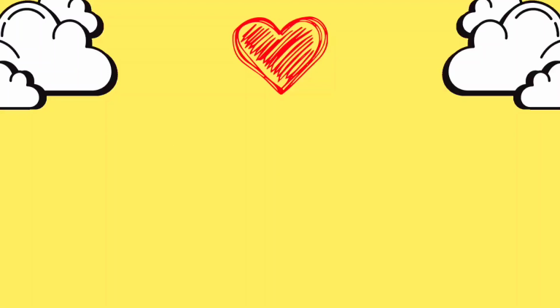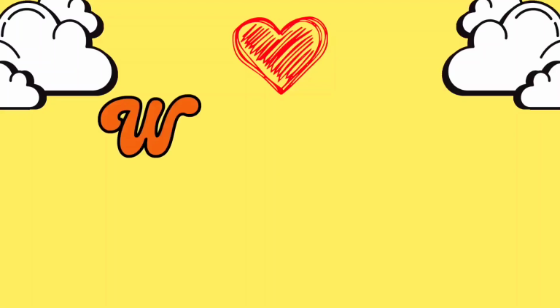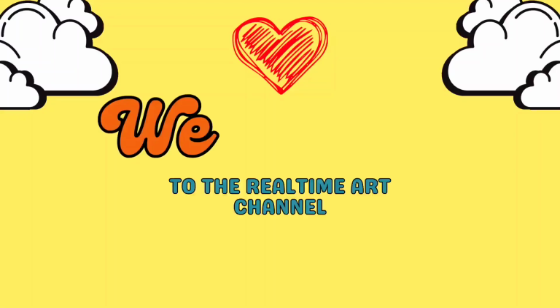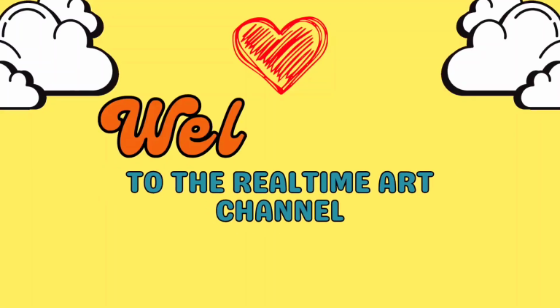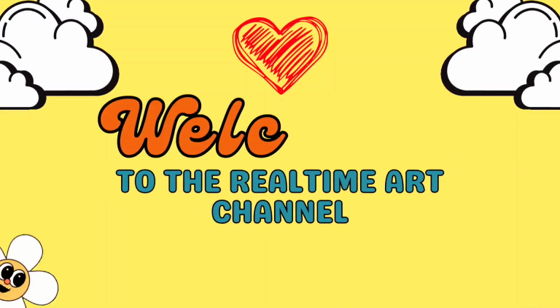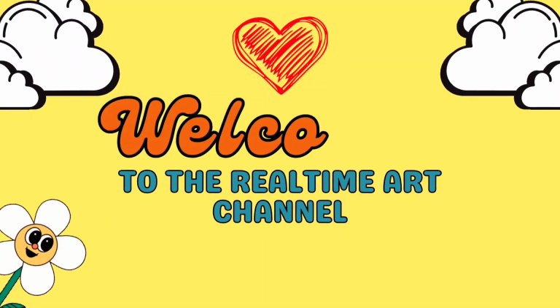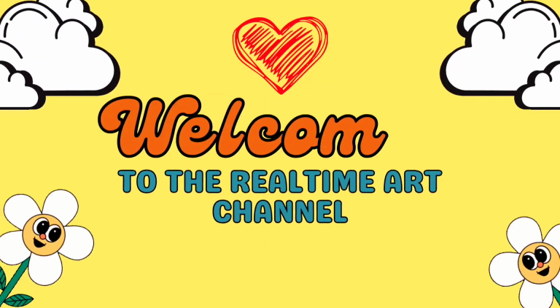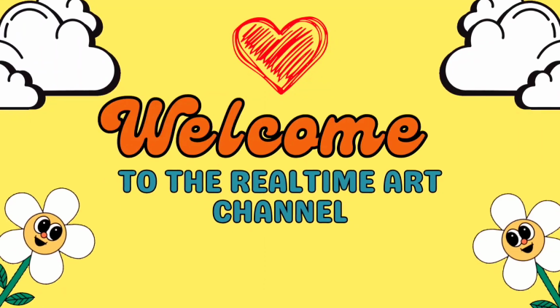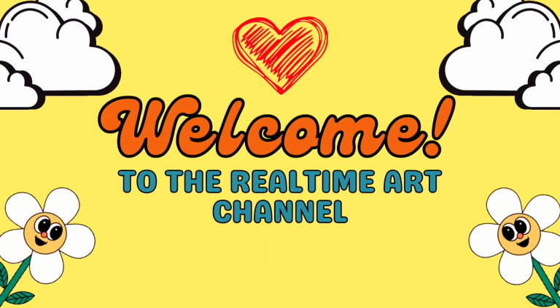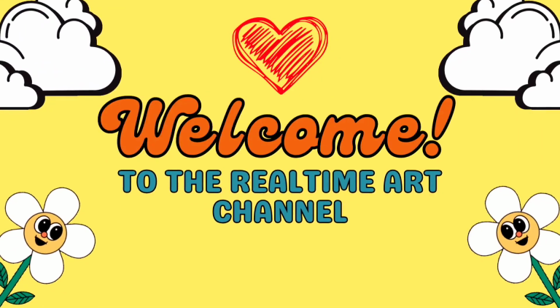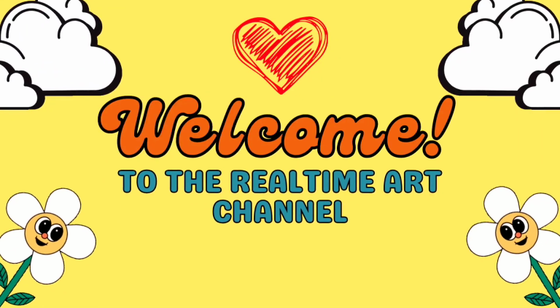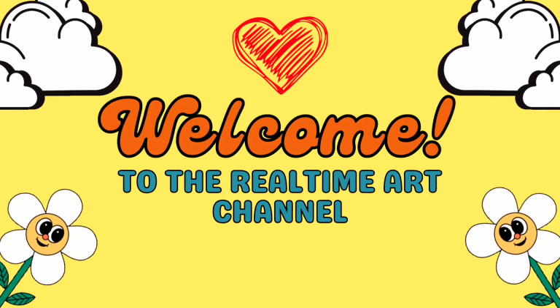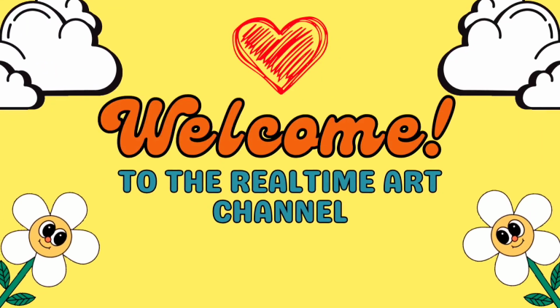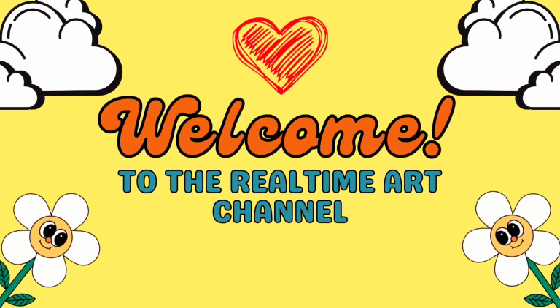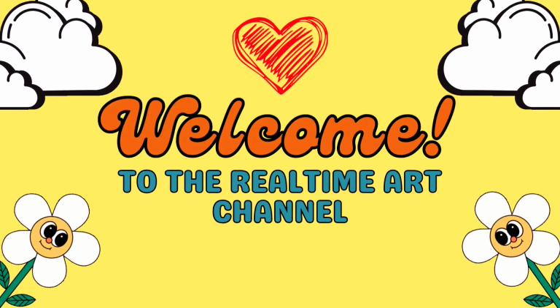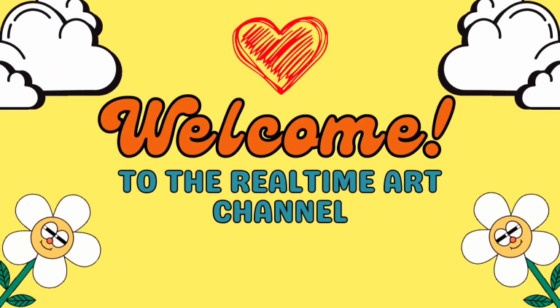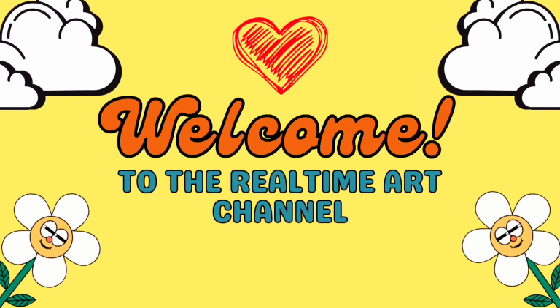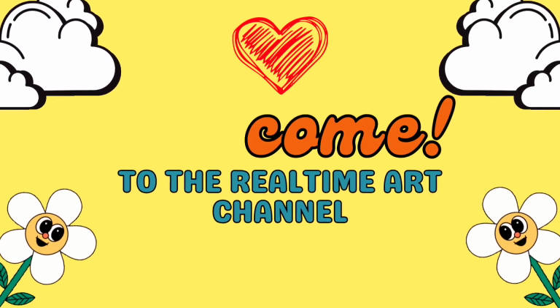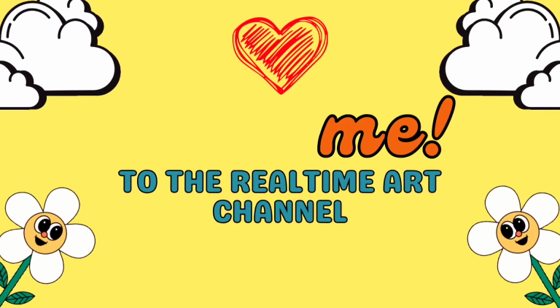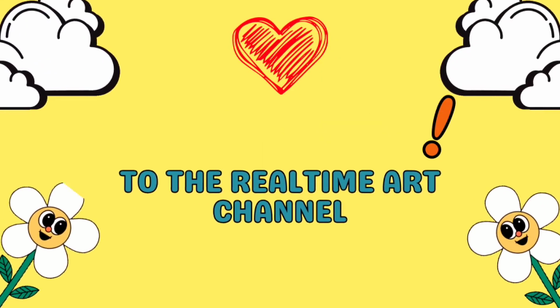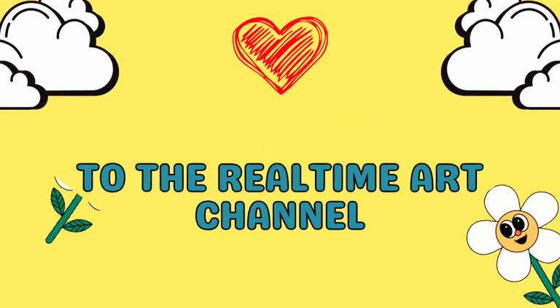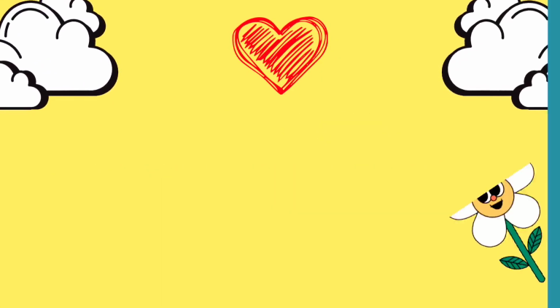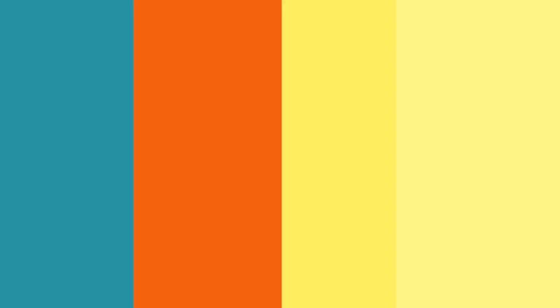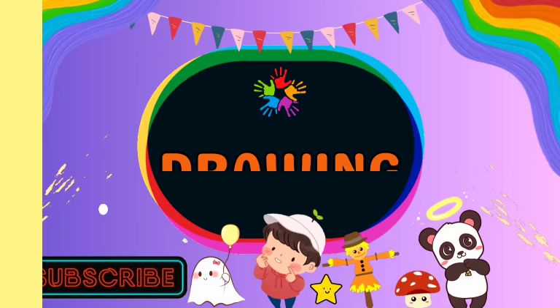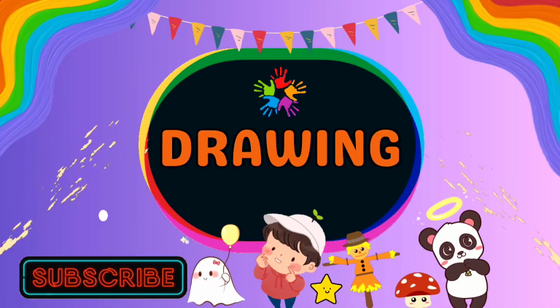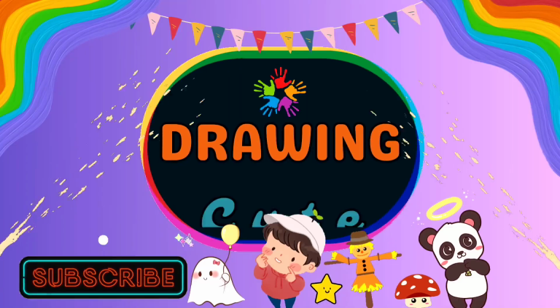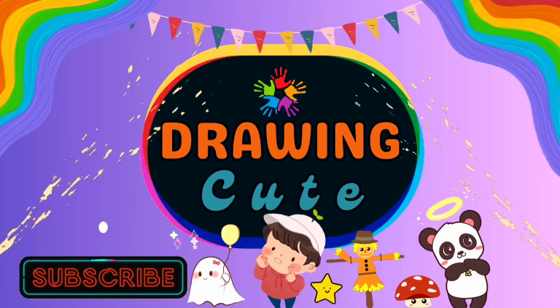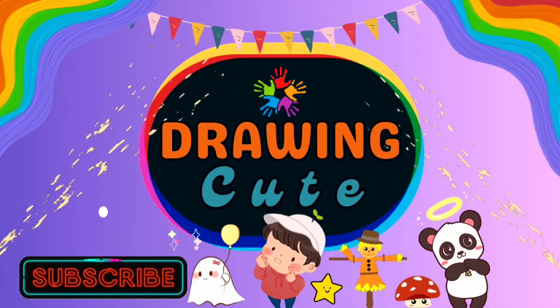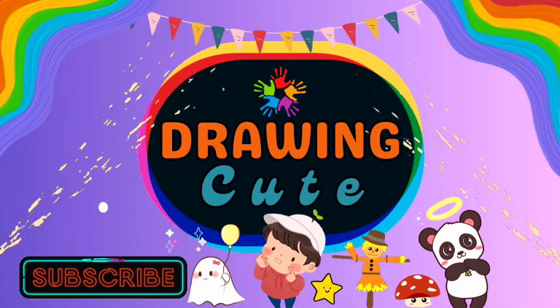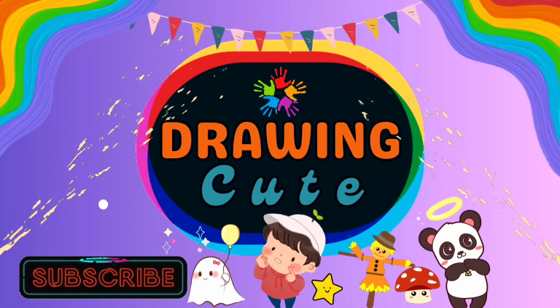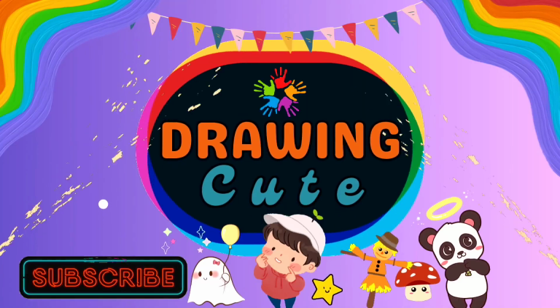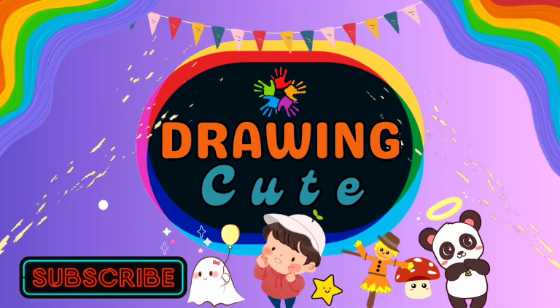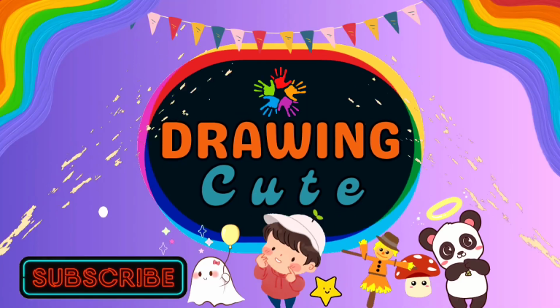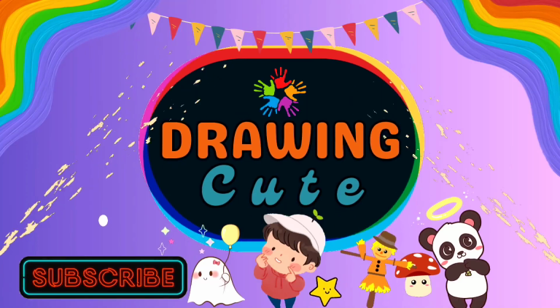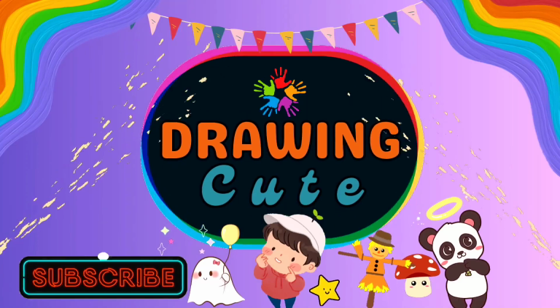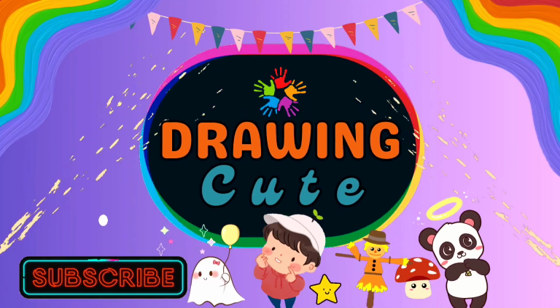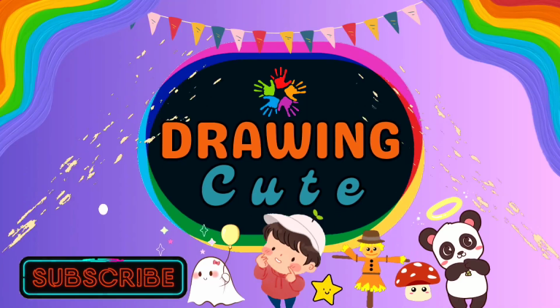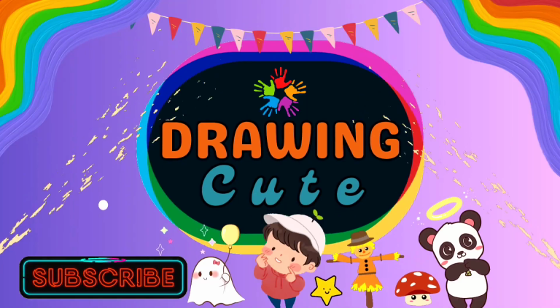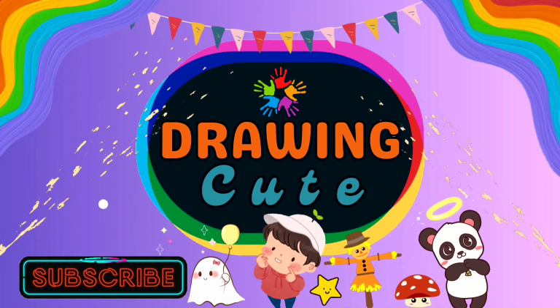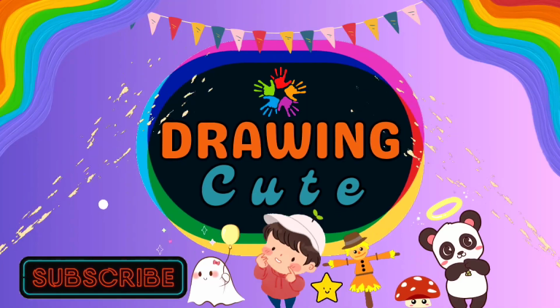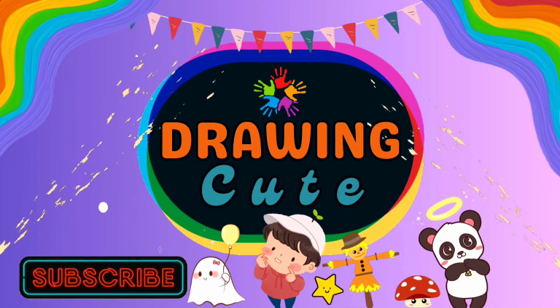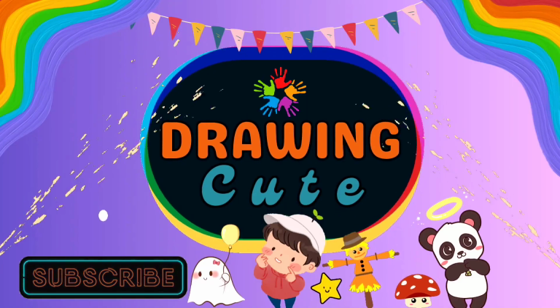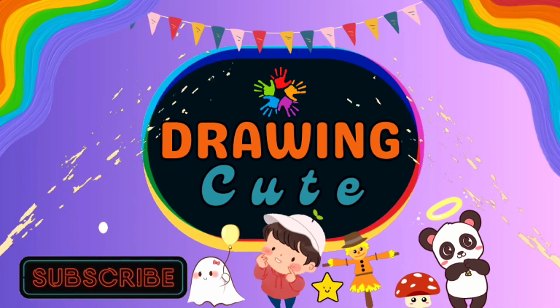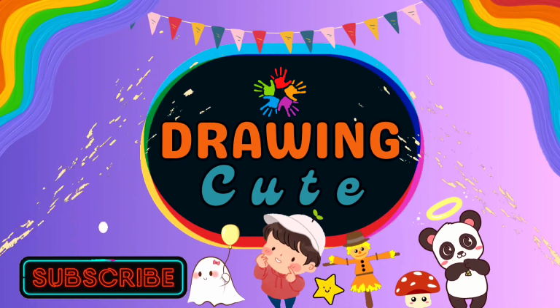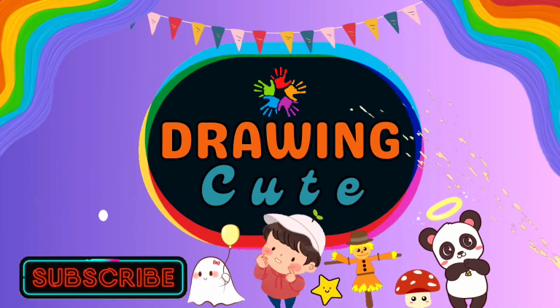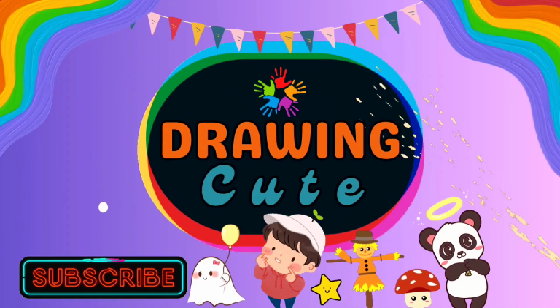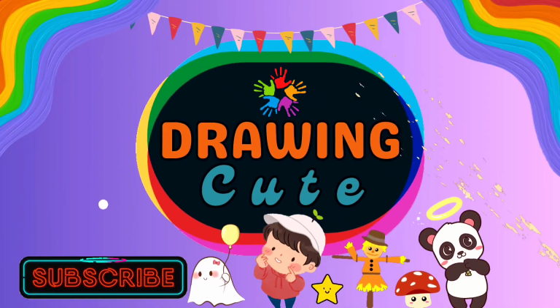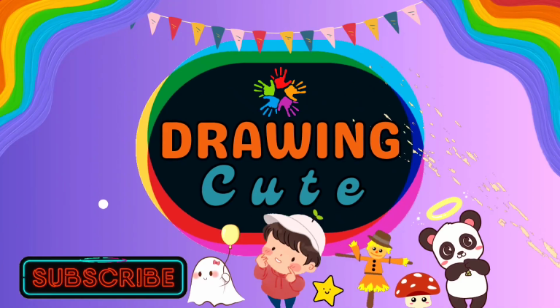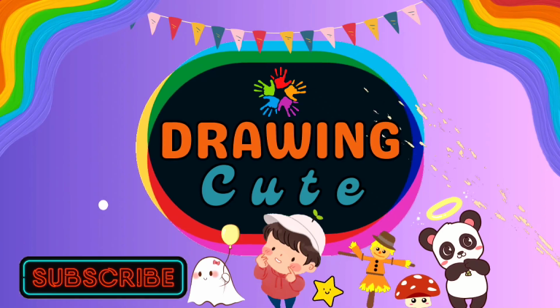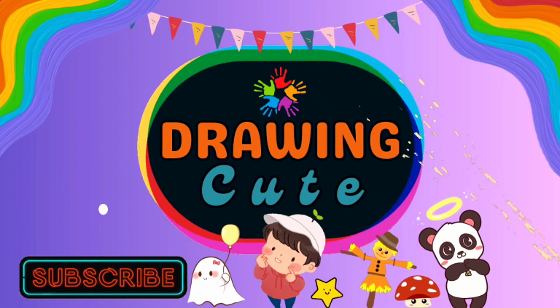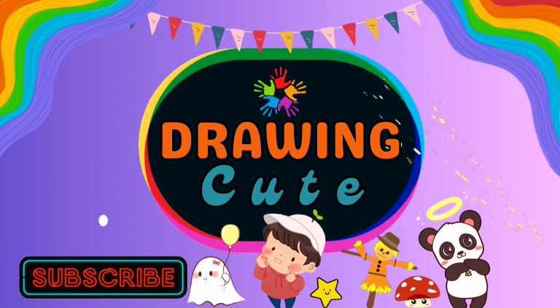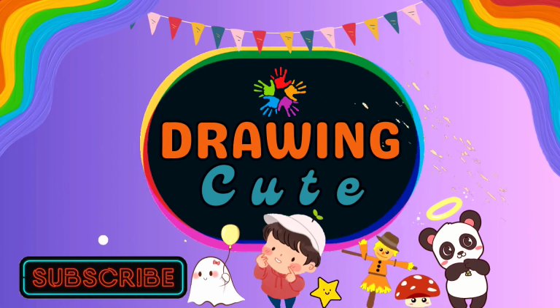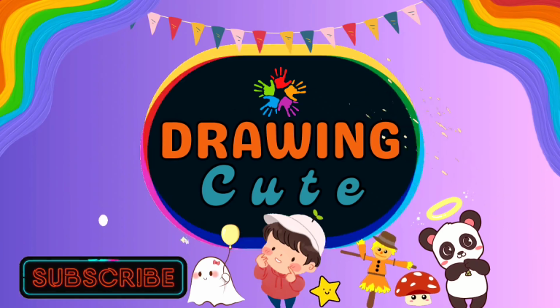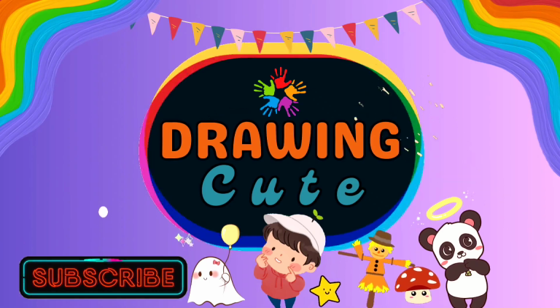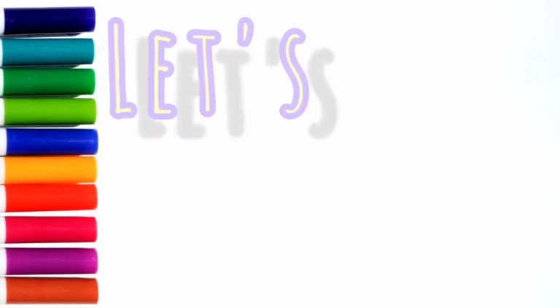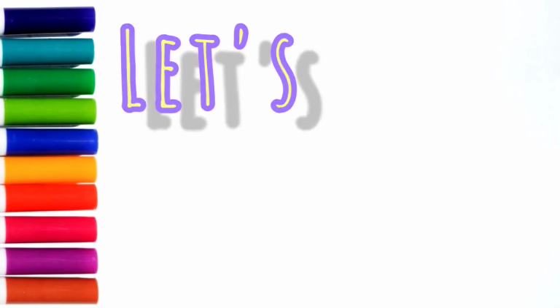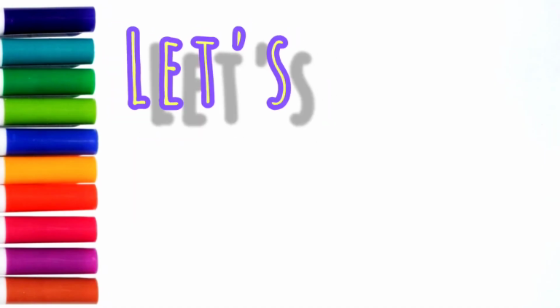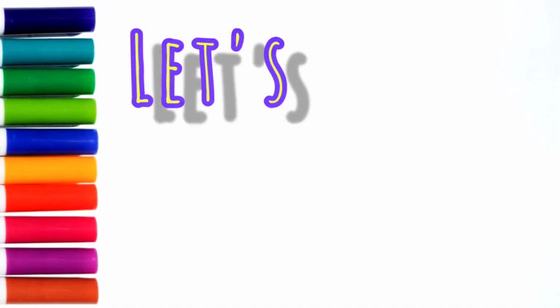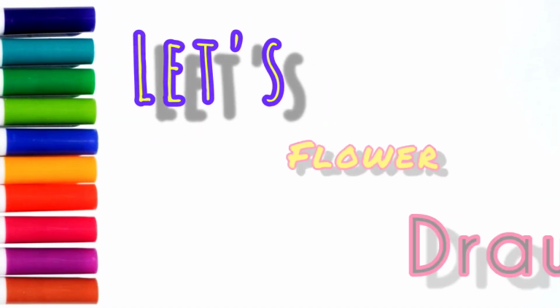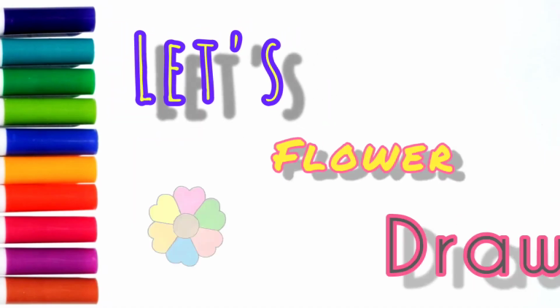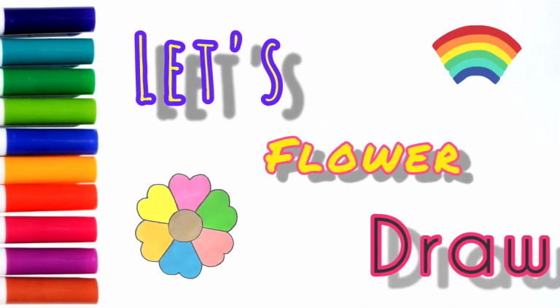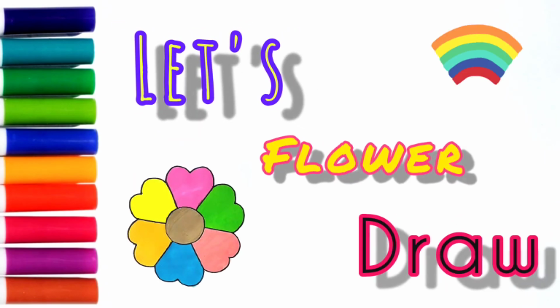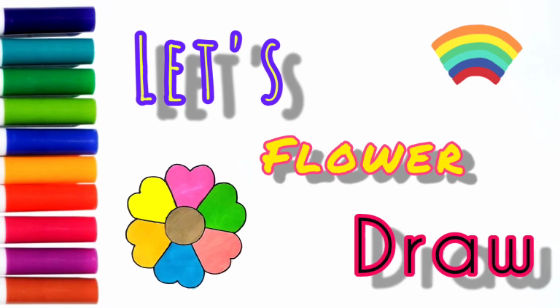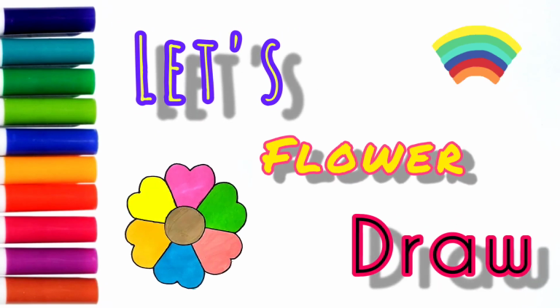Hello everyone and welcome to Easy Drawing Channel. Let's draw!